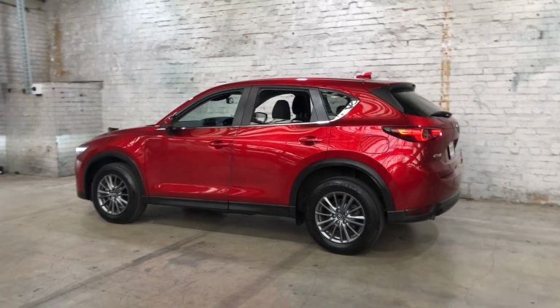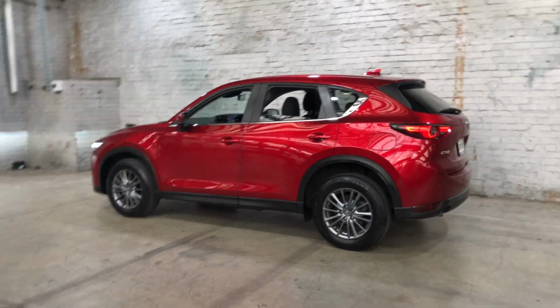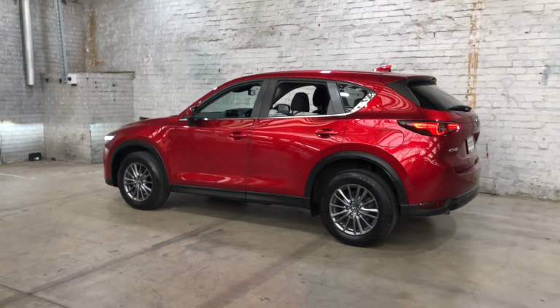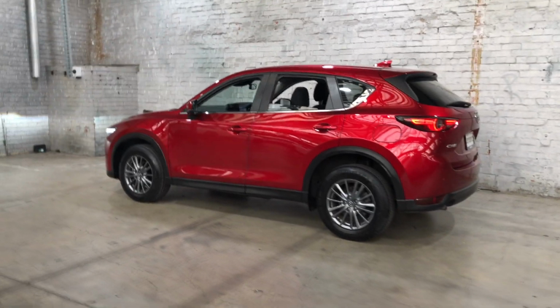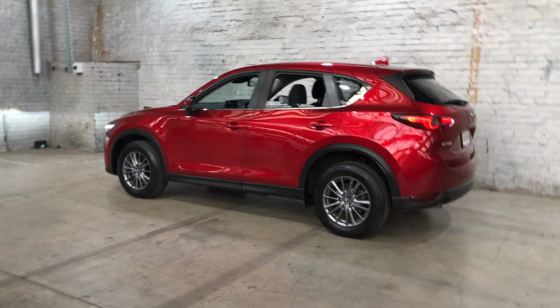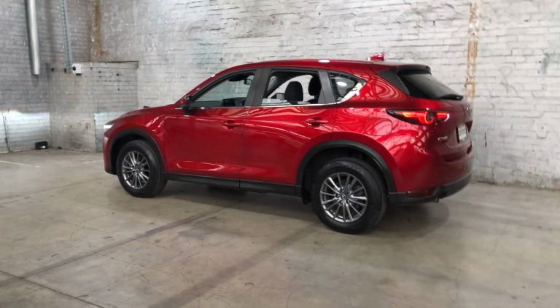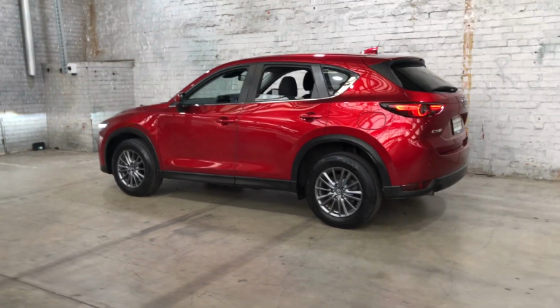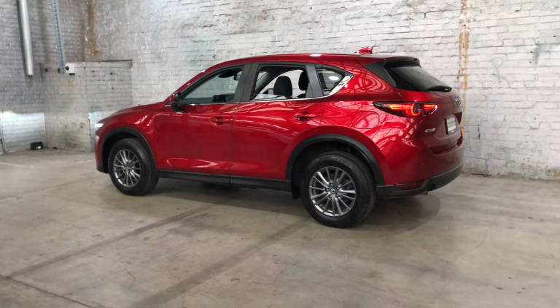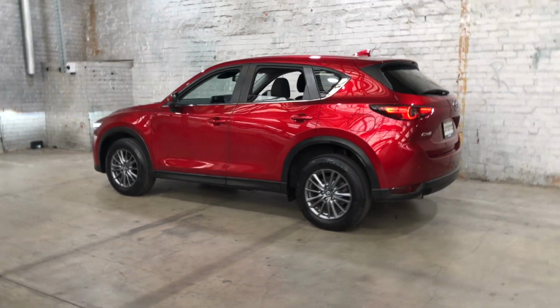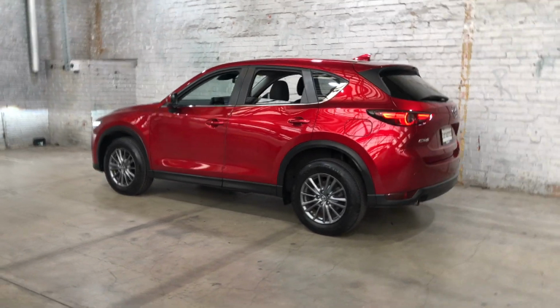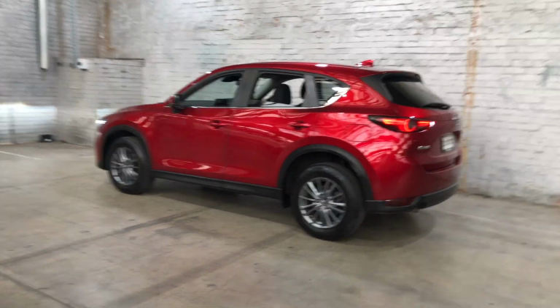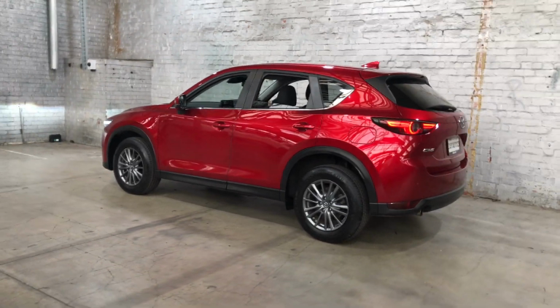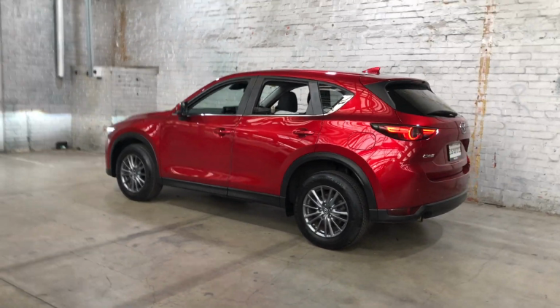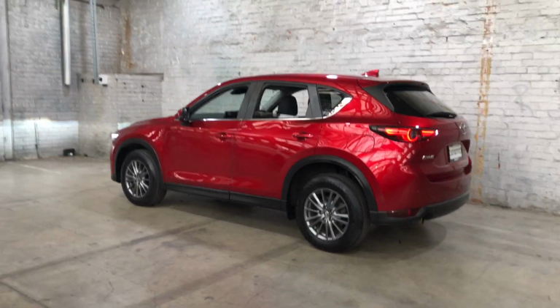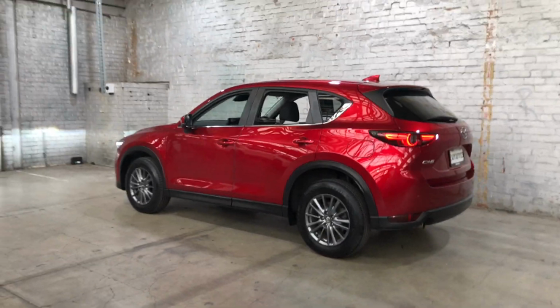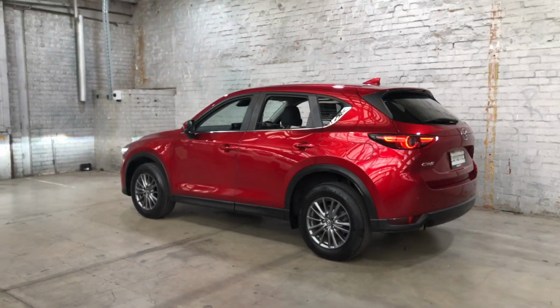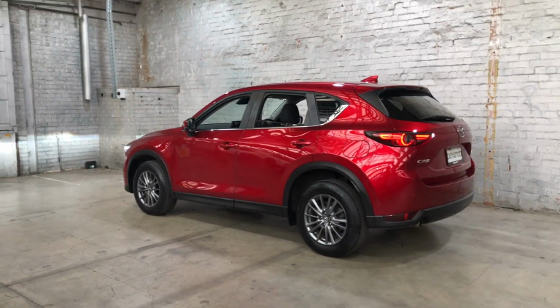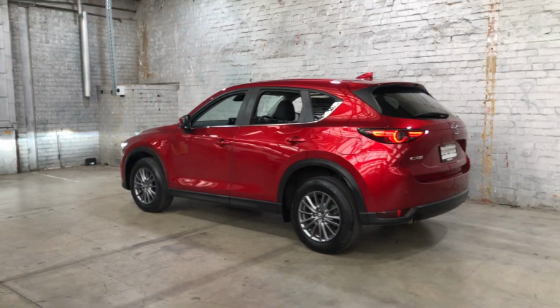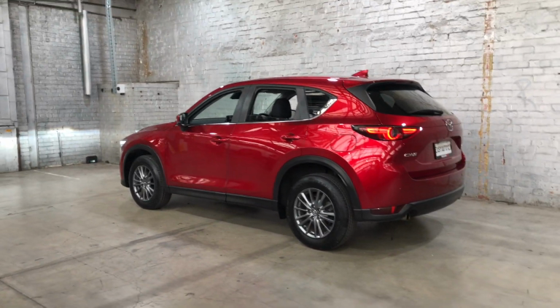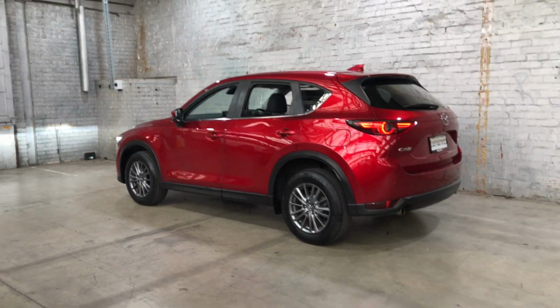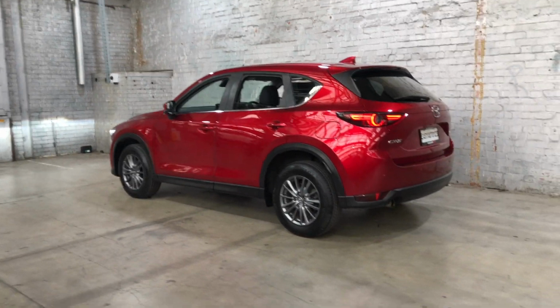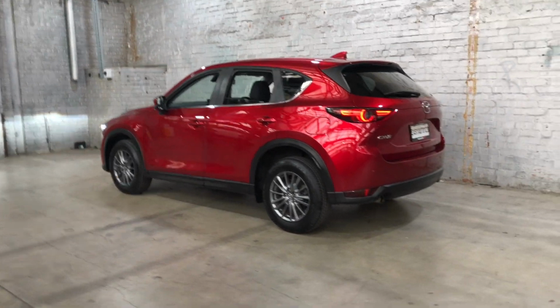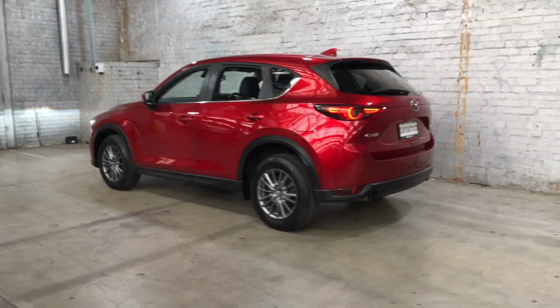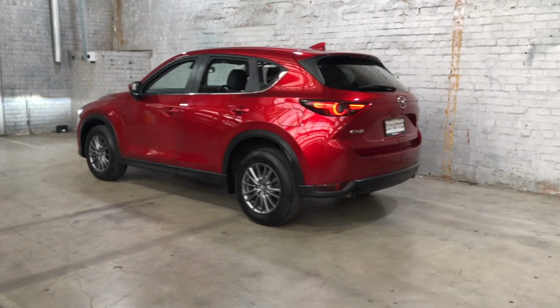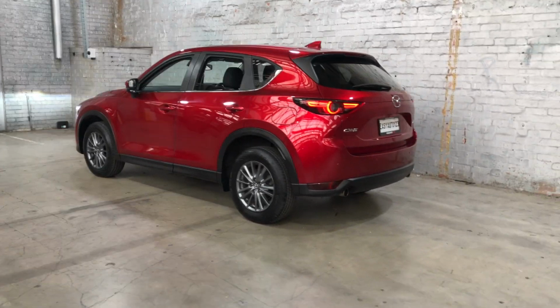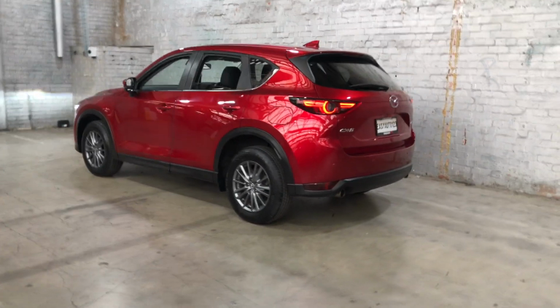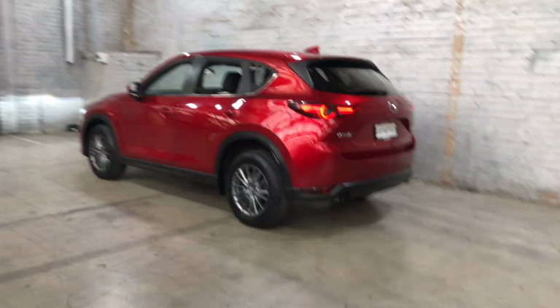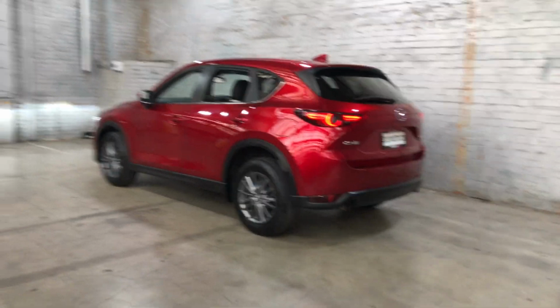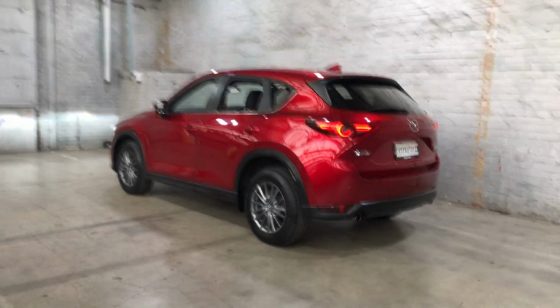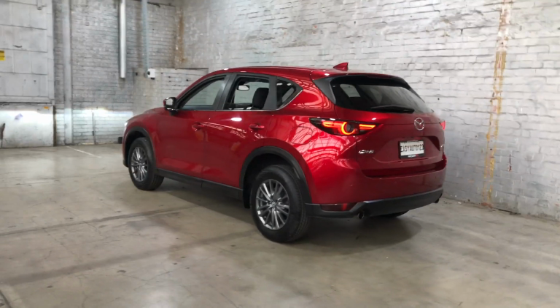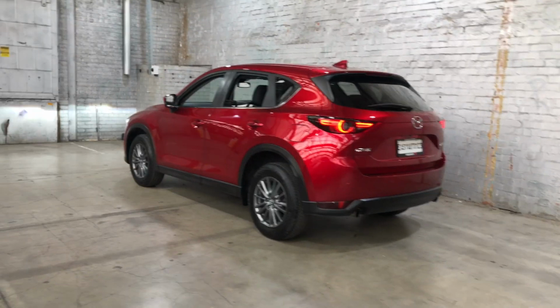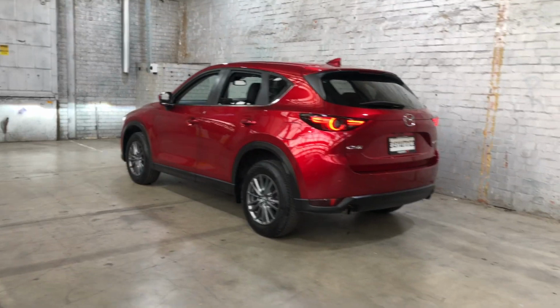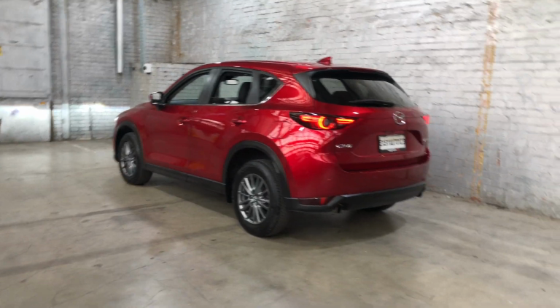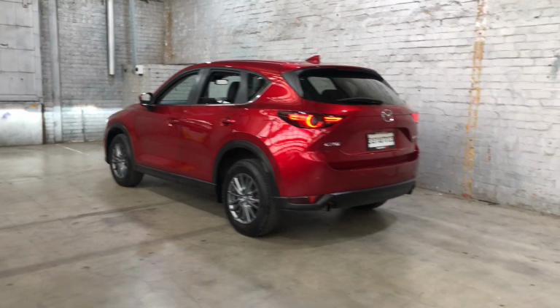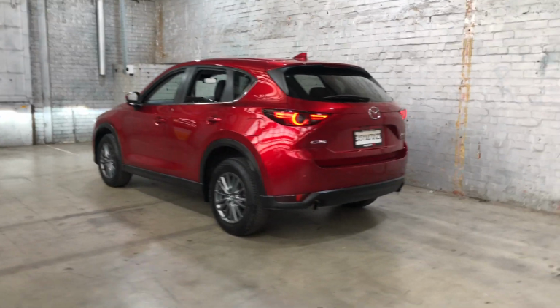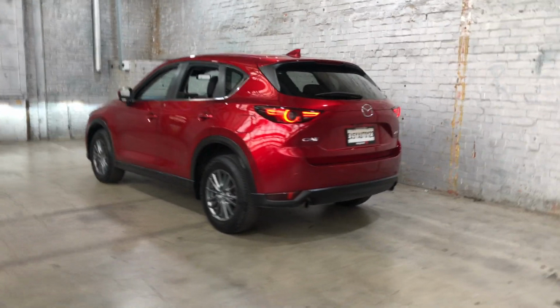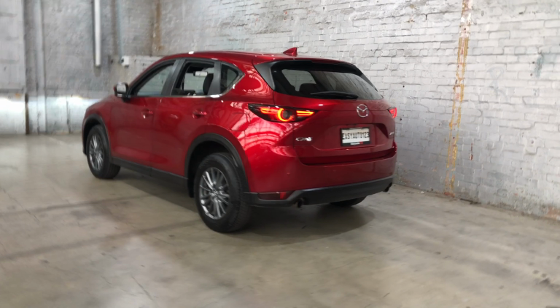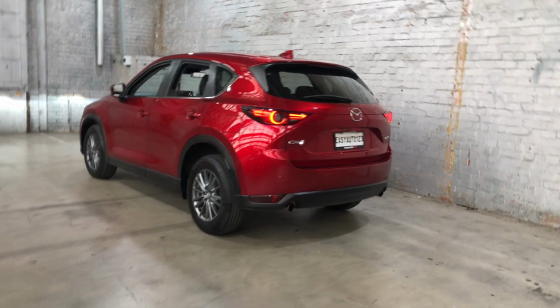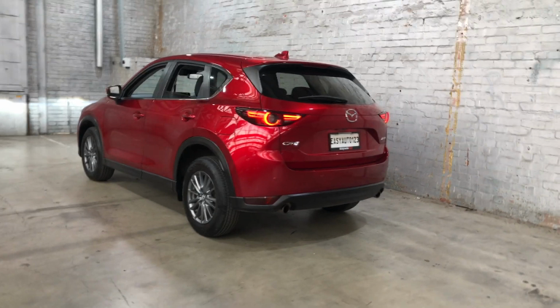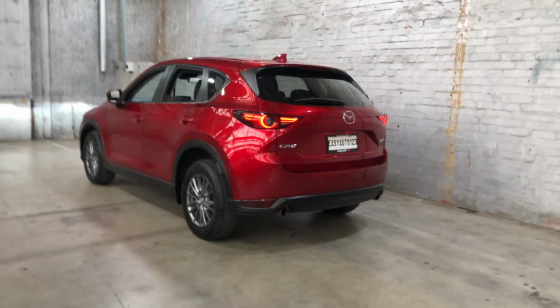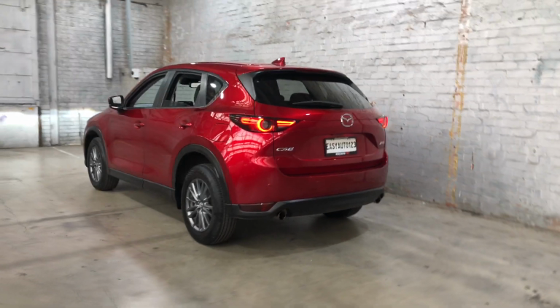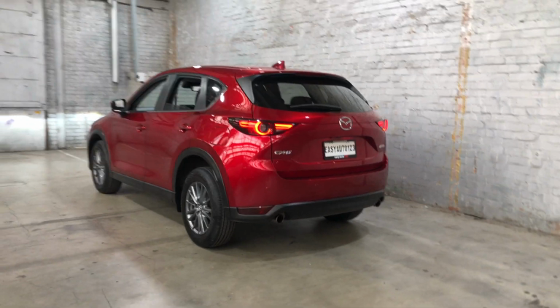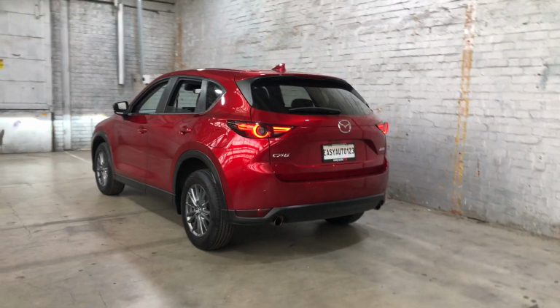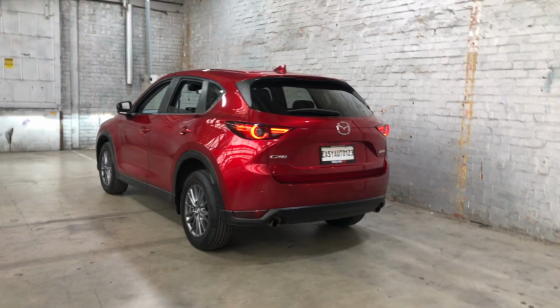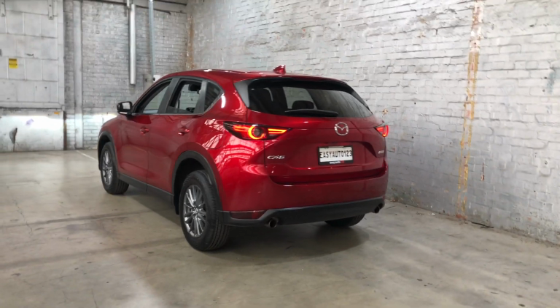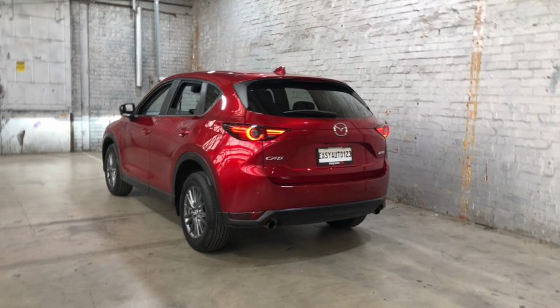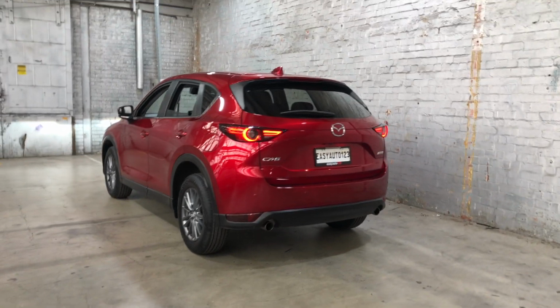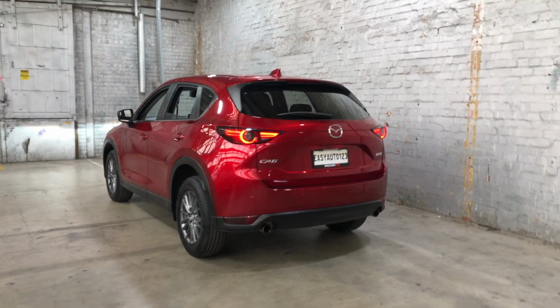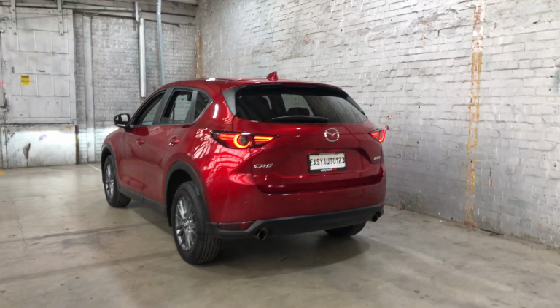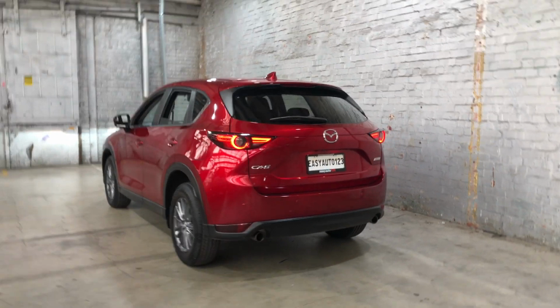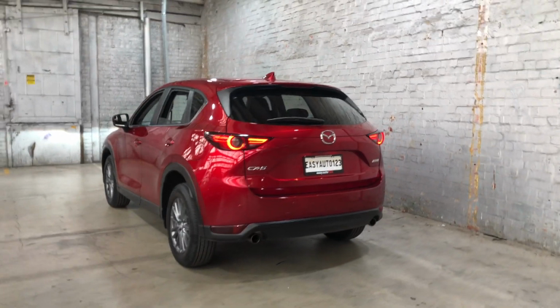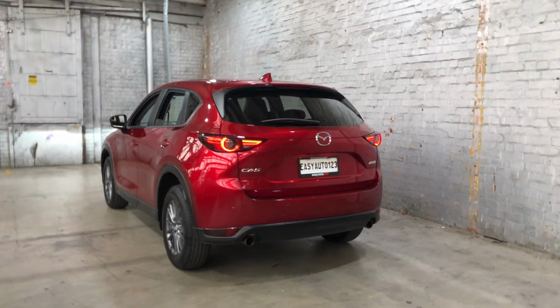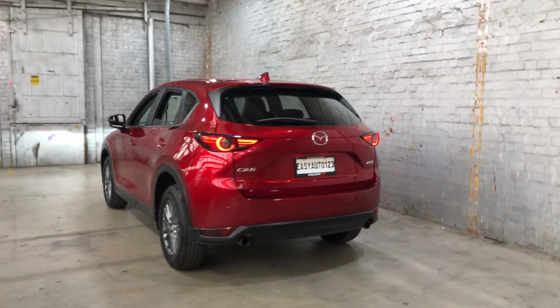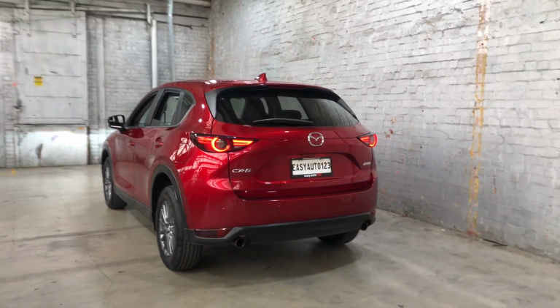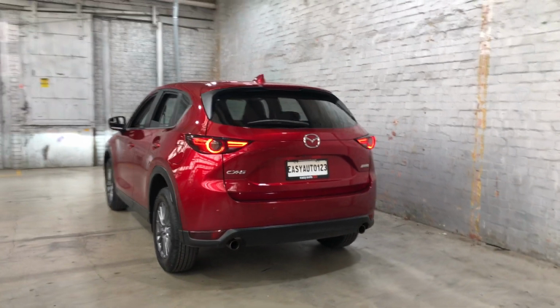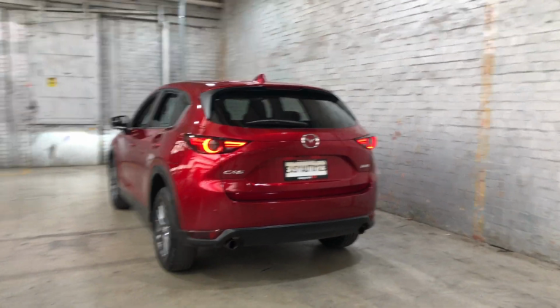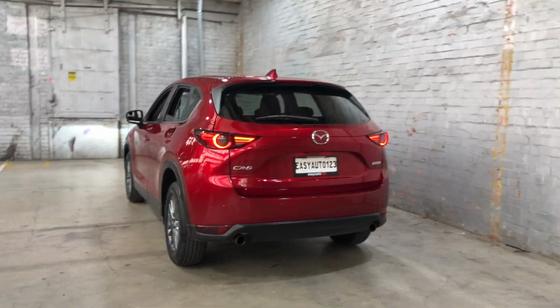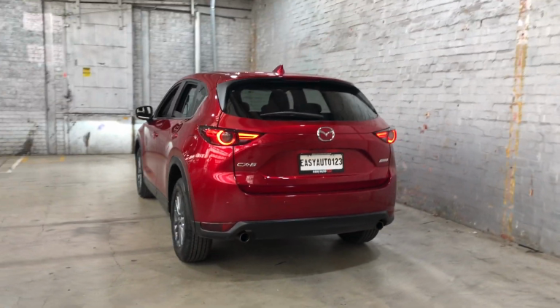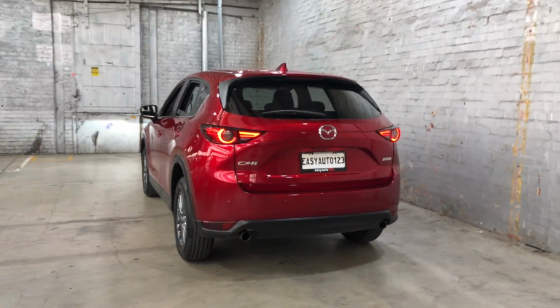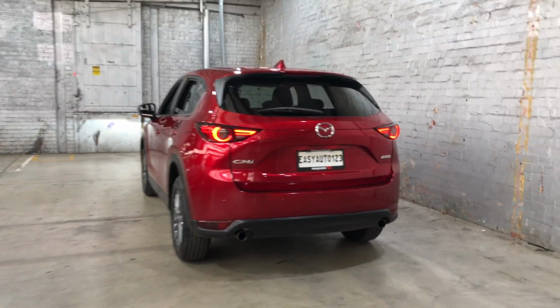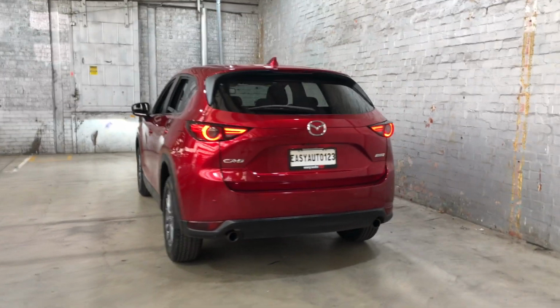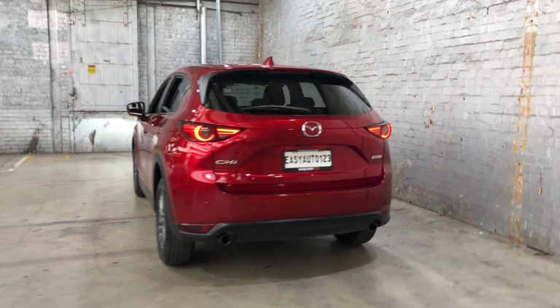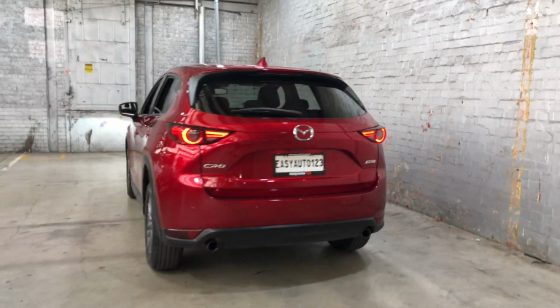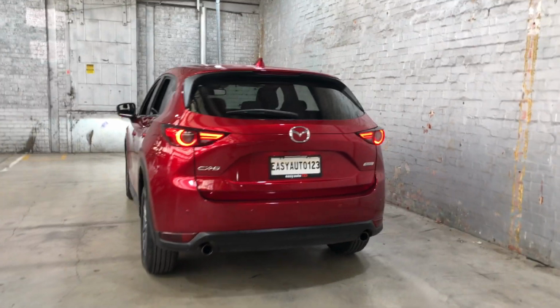You can see this car comes with 17-inch alloy wheels with plenty of tread on all four tyres. And at the back, you can see this car also comes with rear parking sensors.